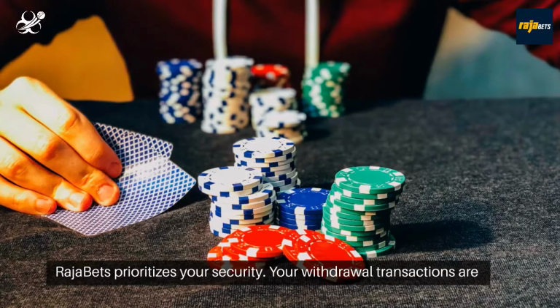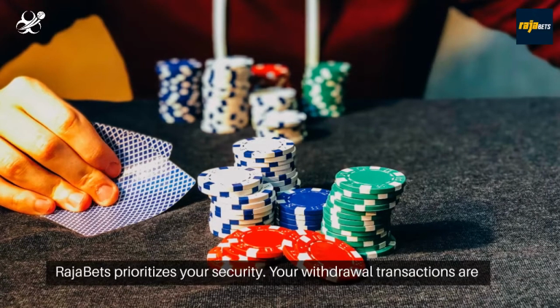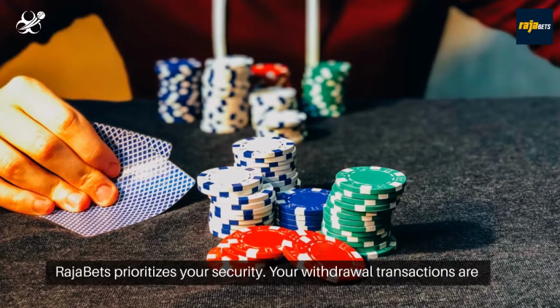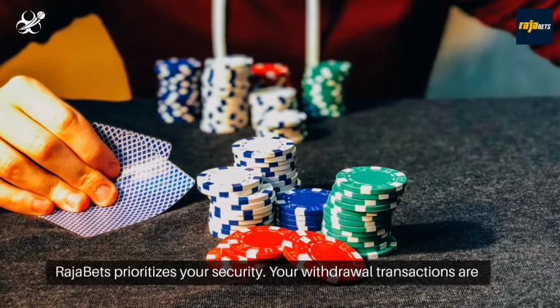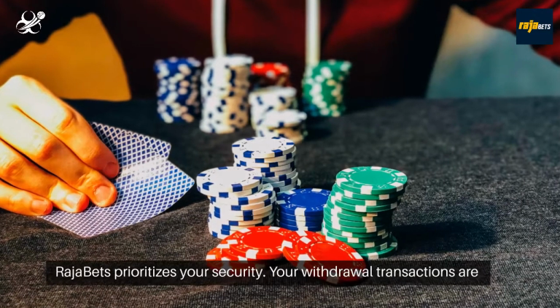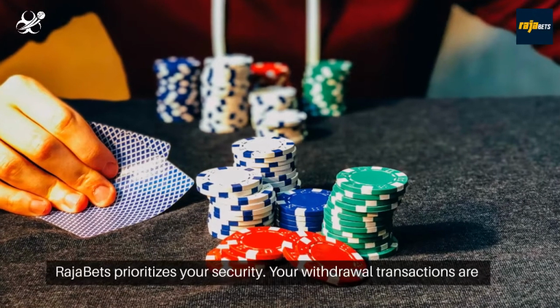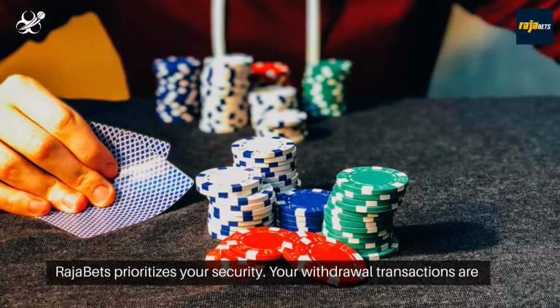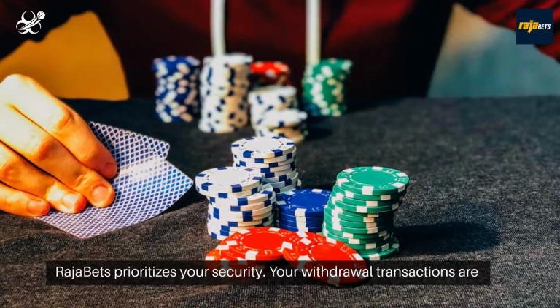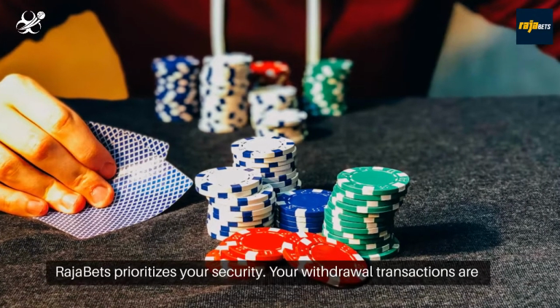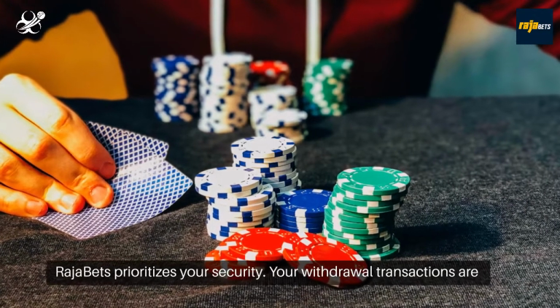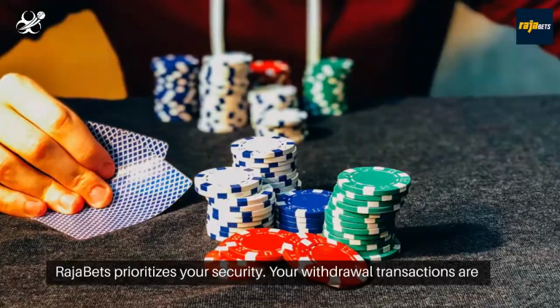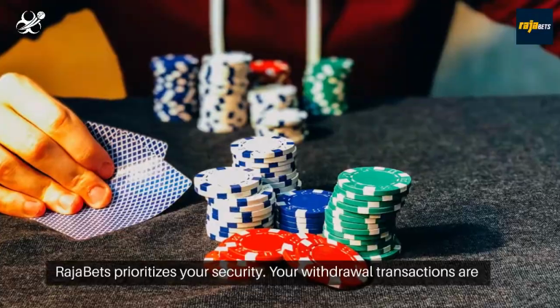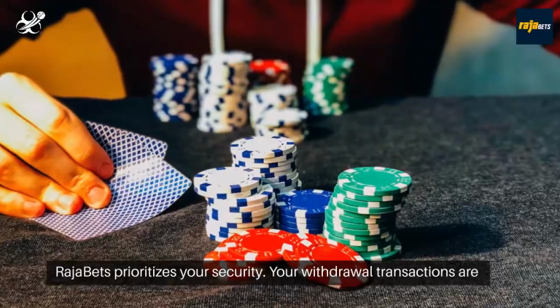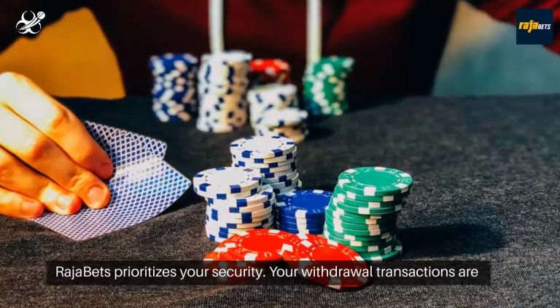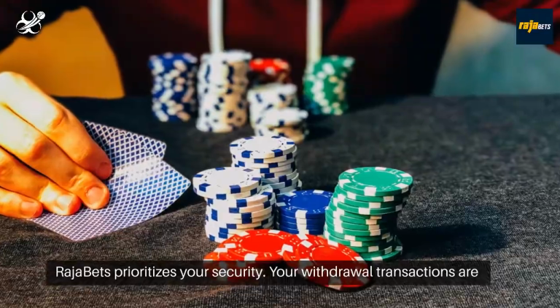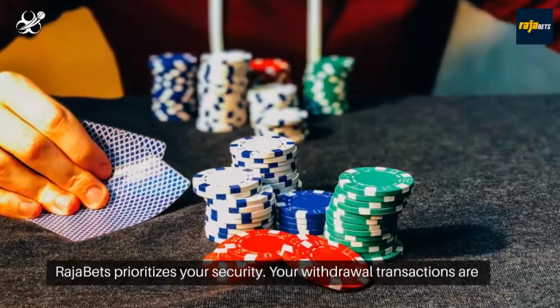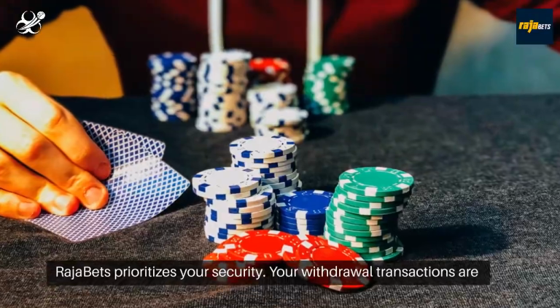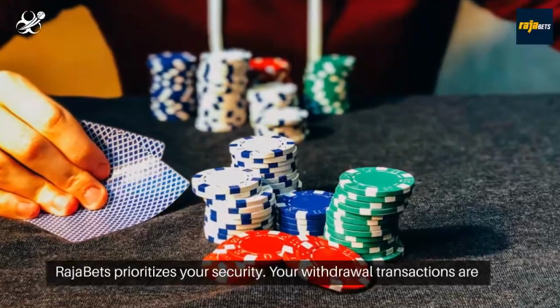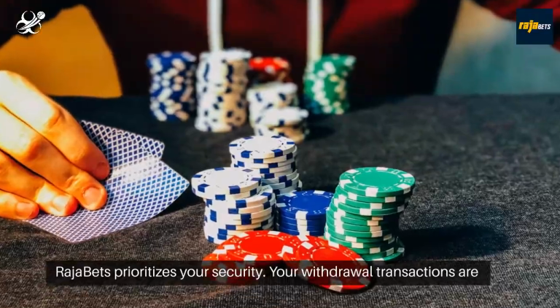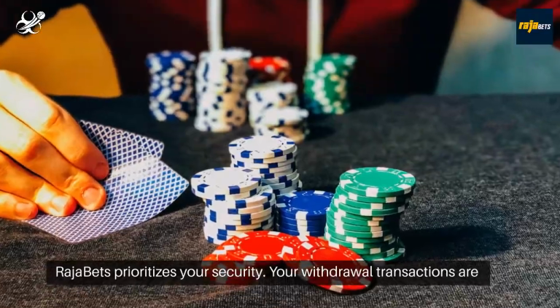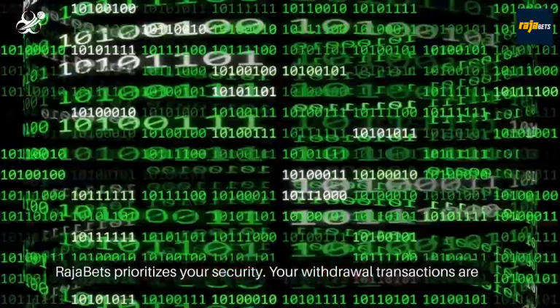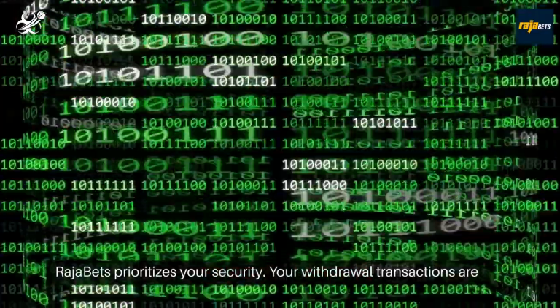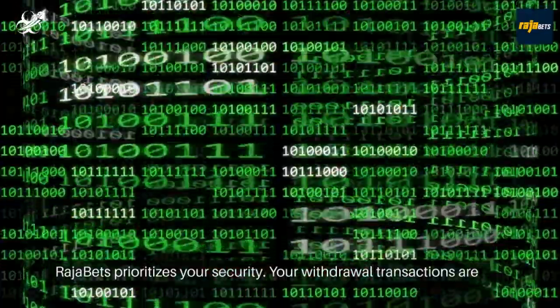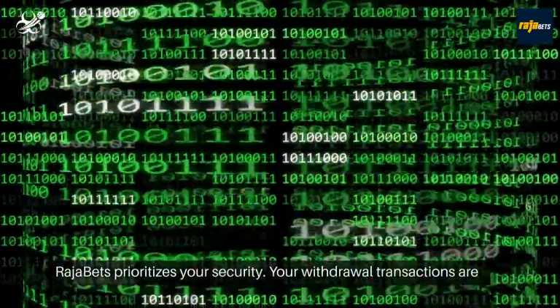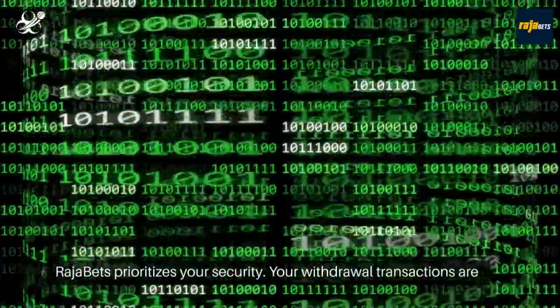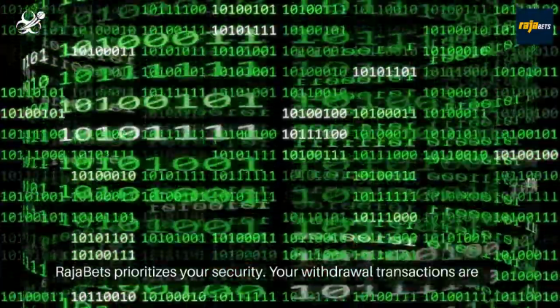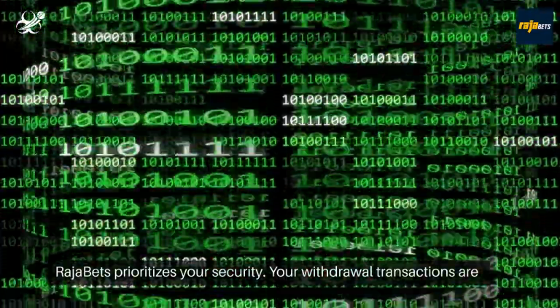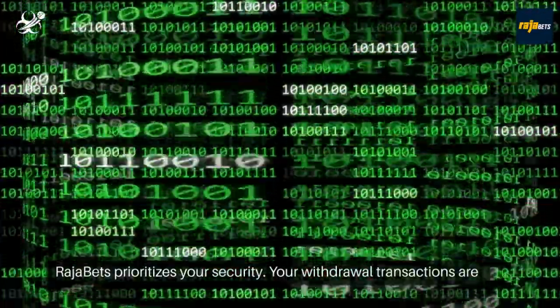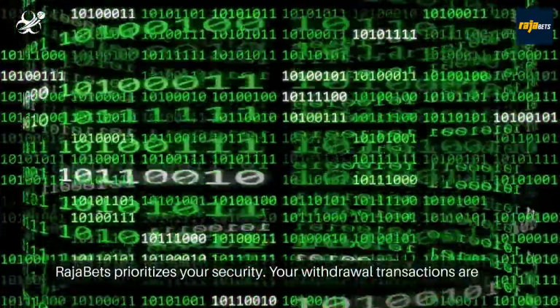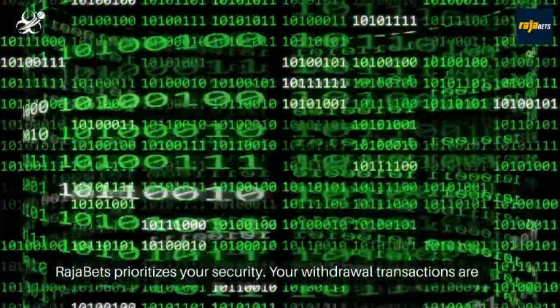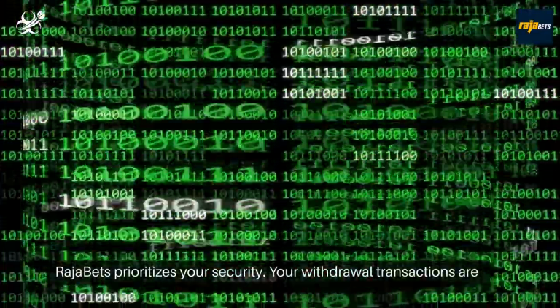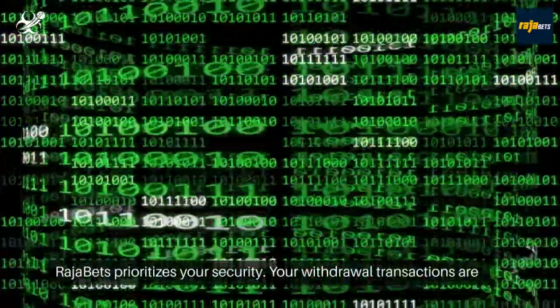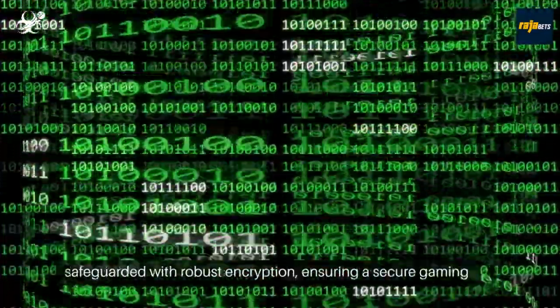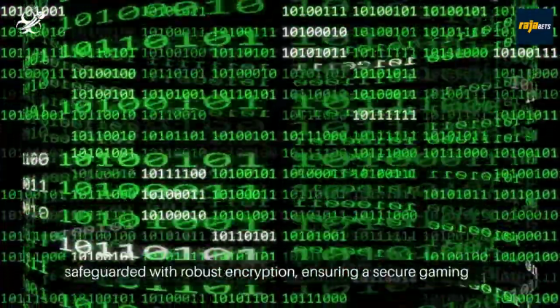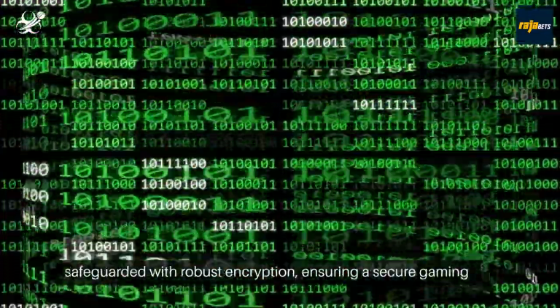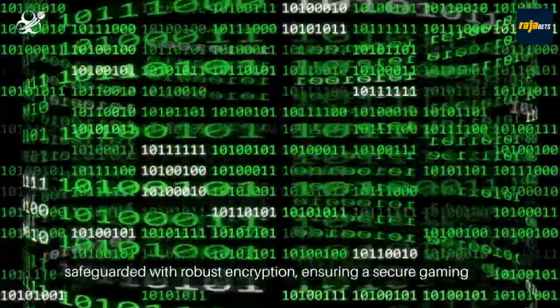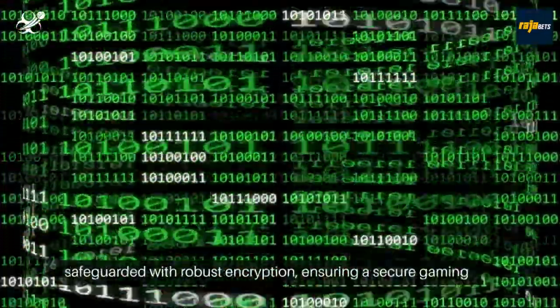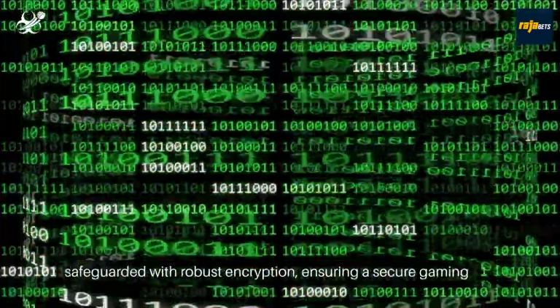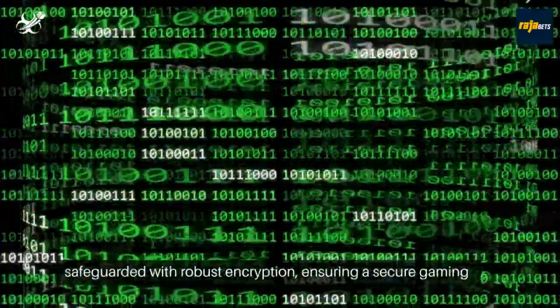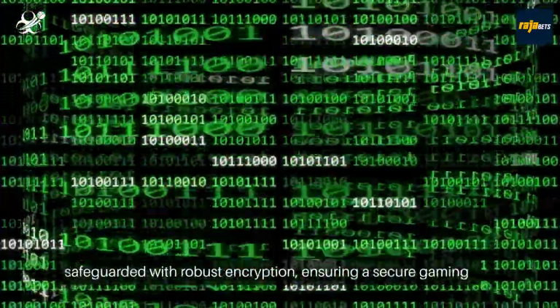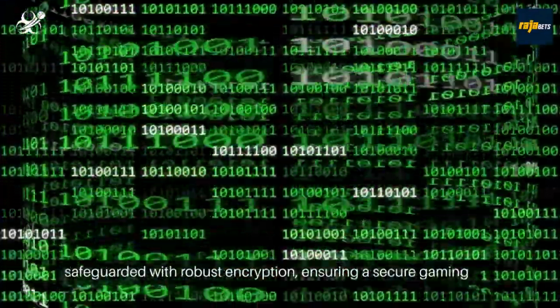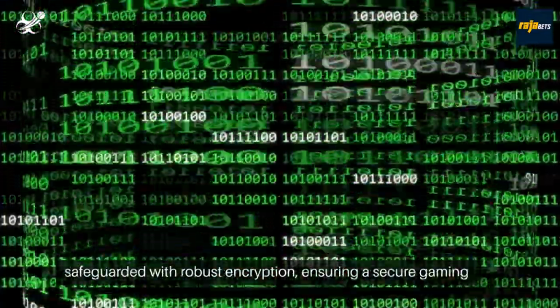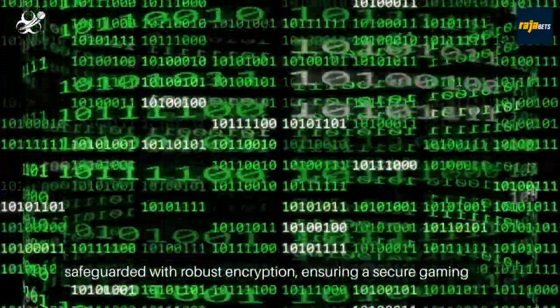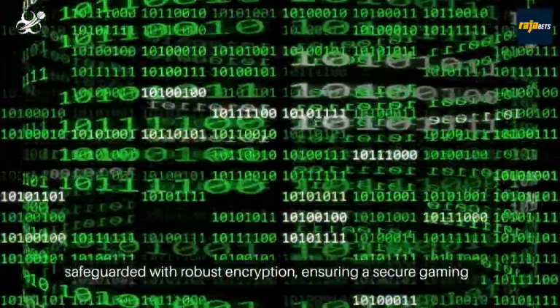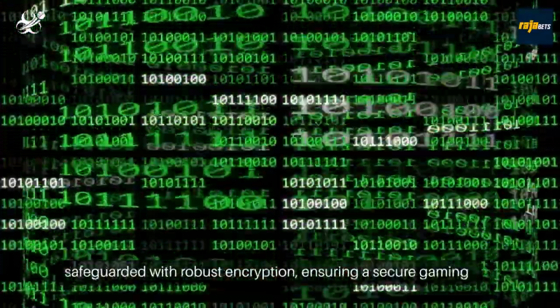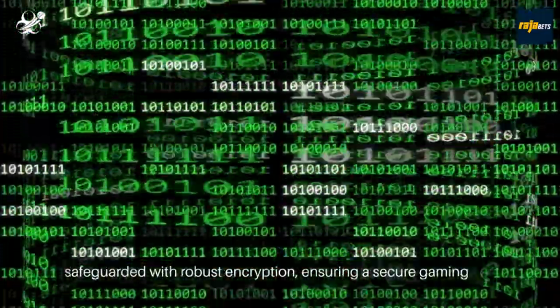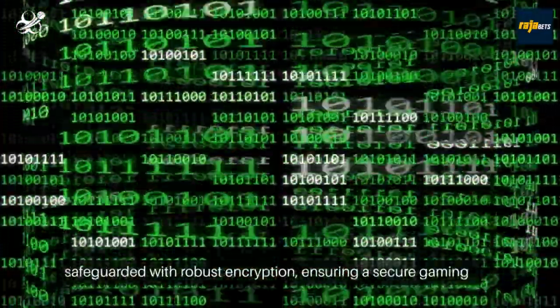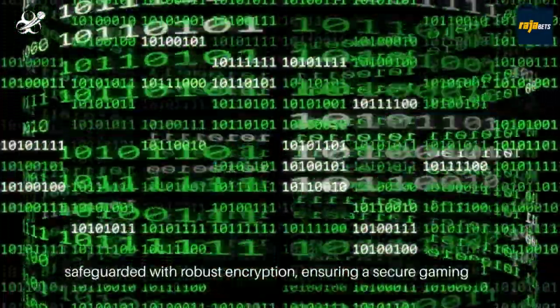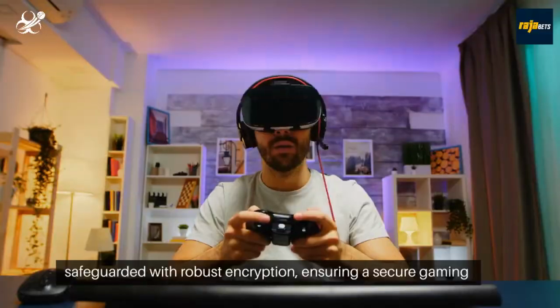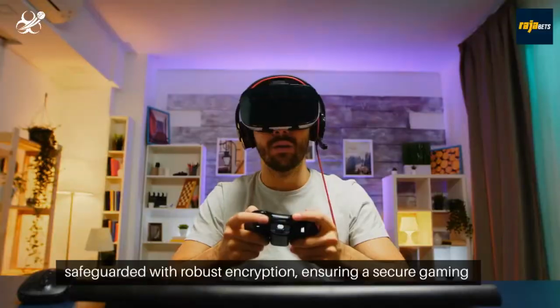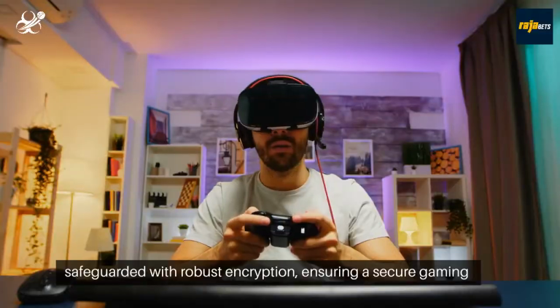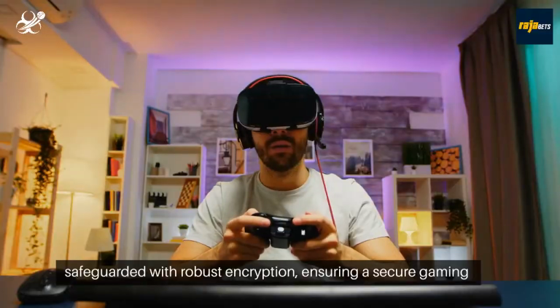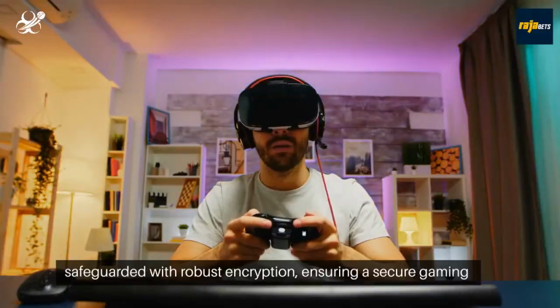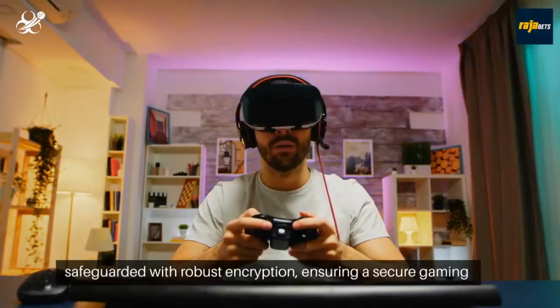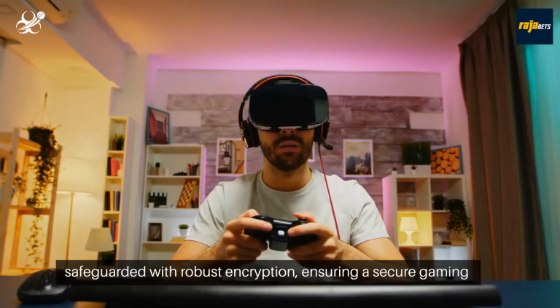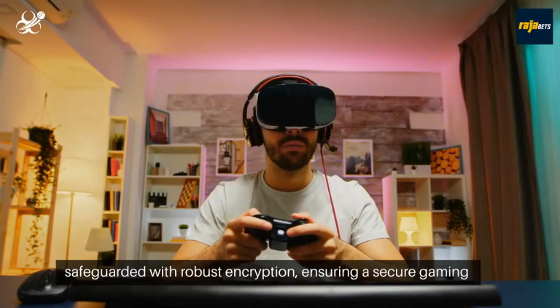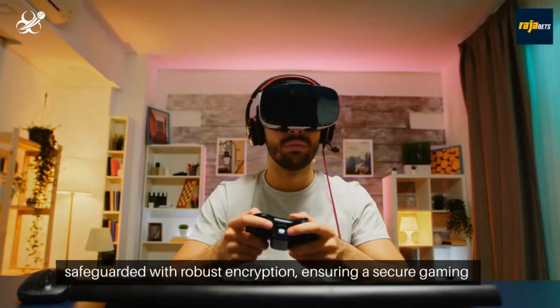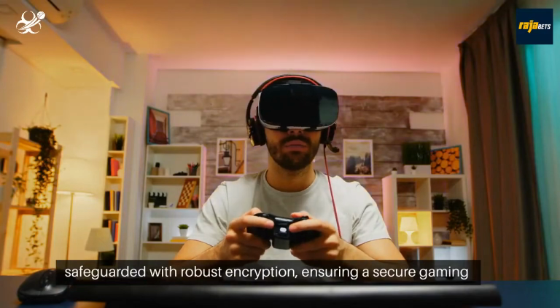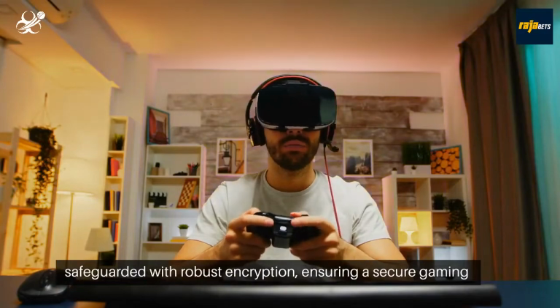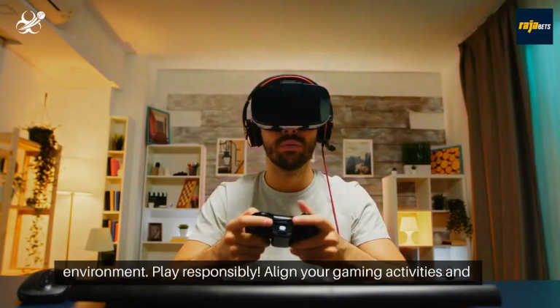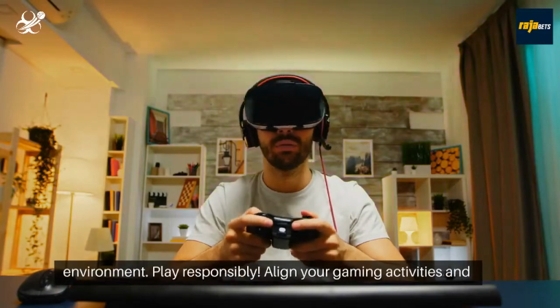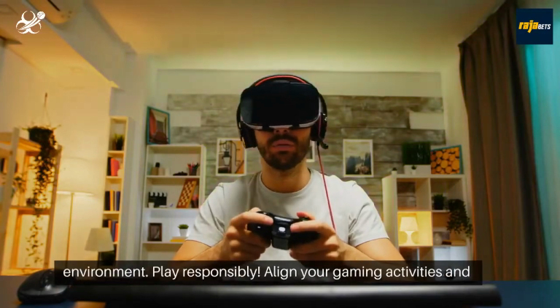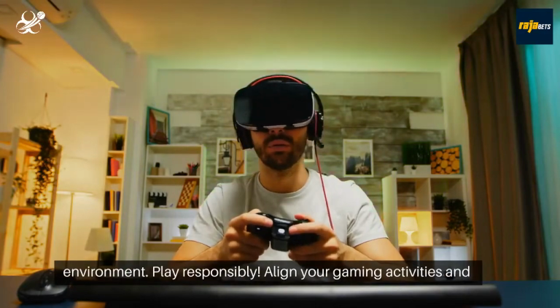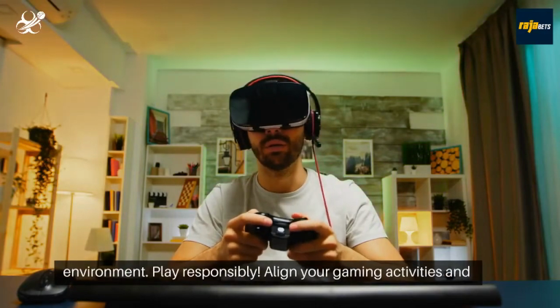Rajabets prioritizes your security. Your withdrawal transactions are safeguarded with robust encryption, ensuring a secure gaming environment.